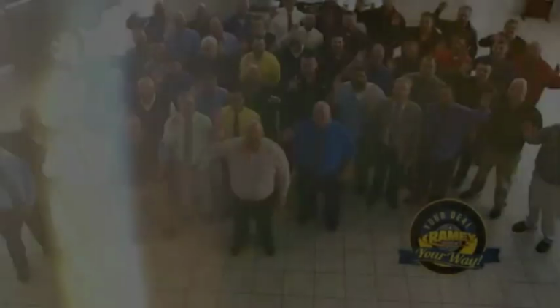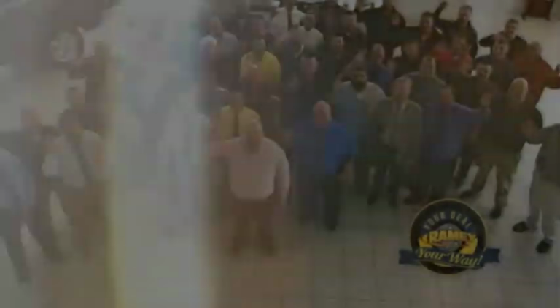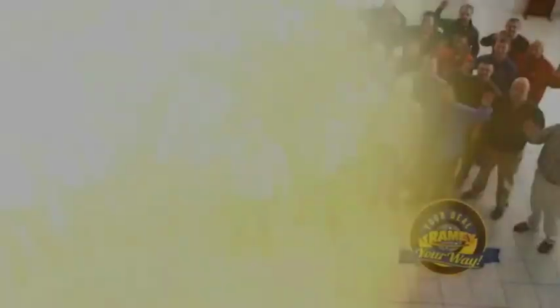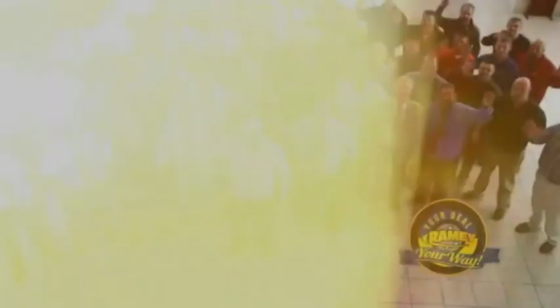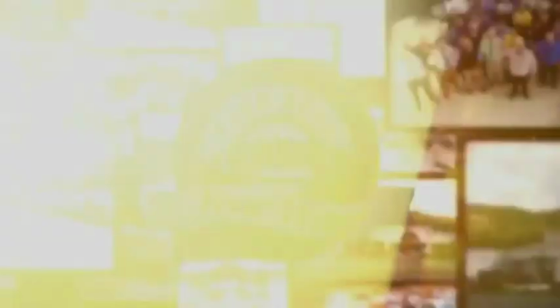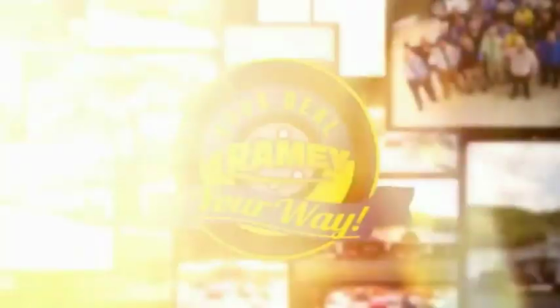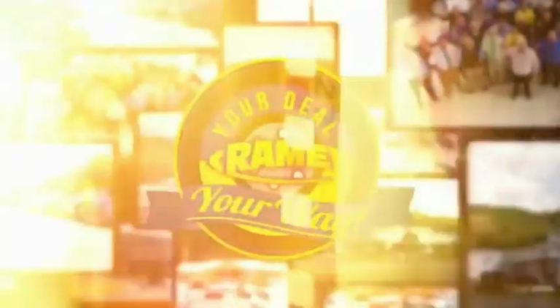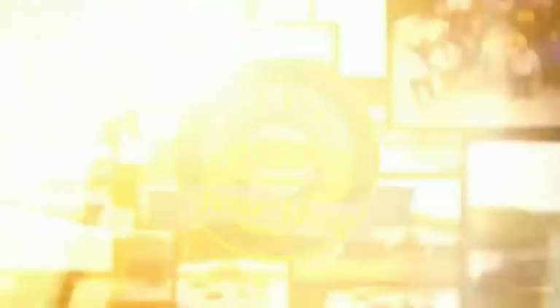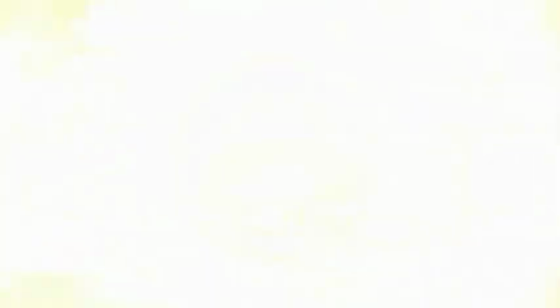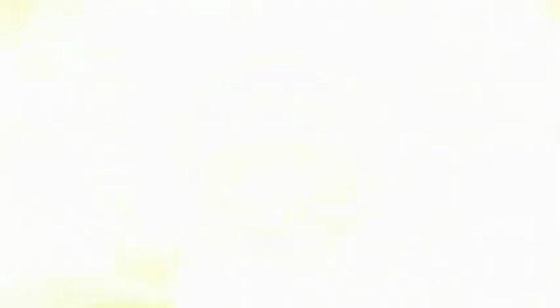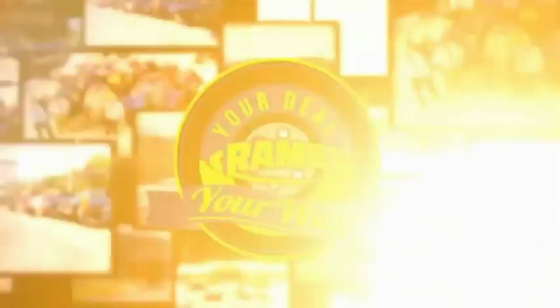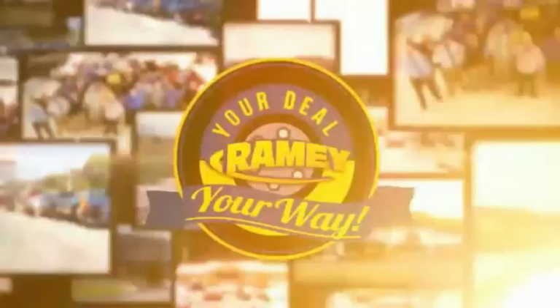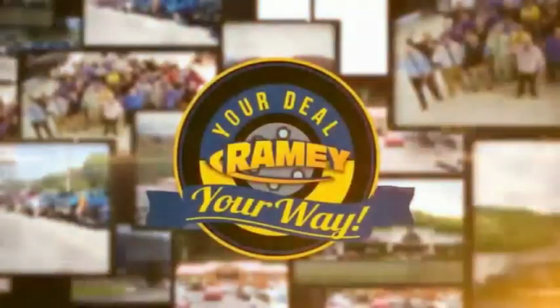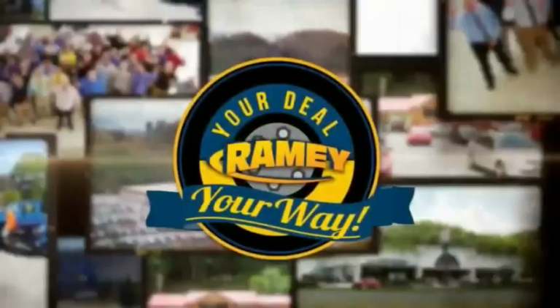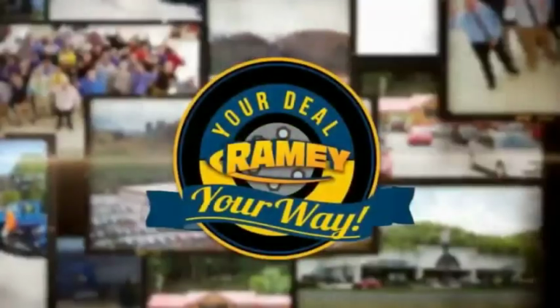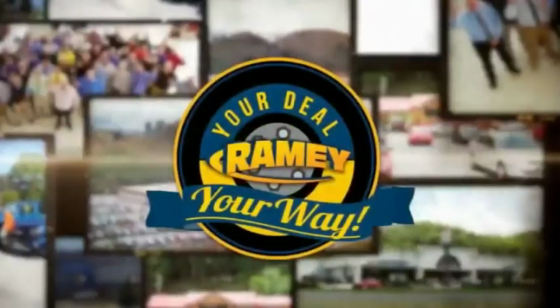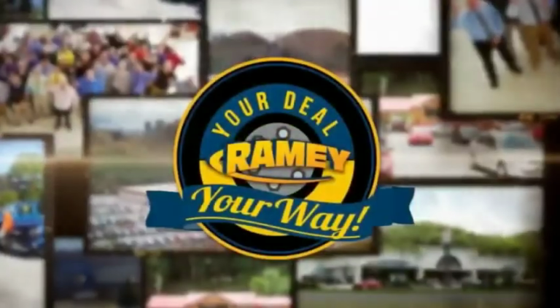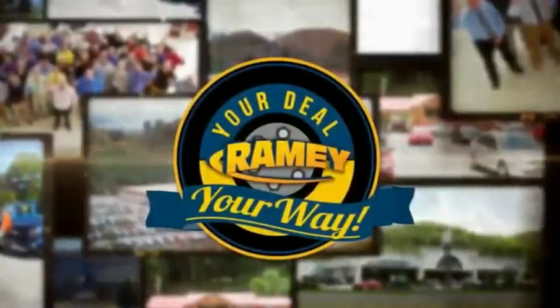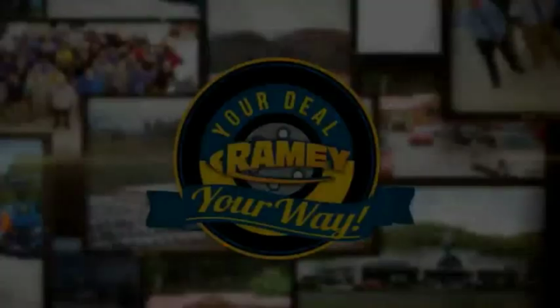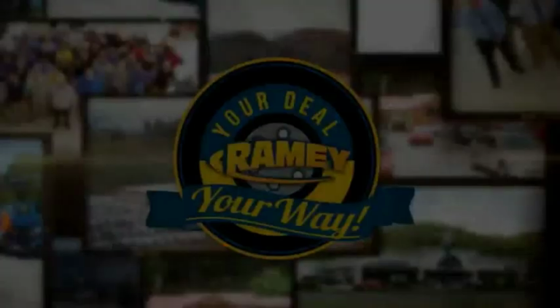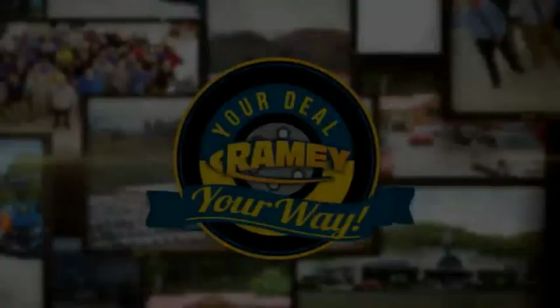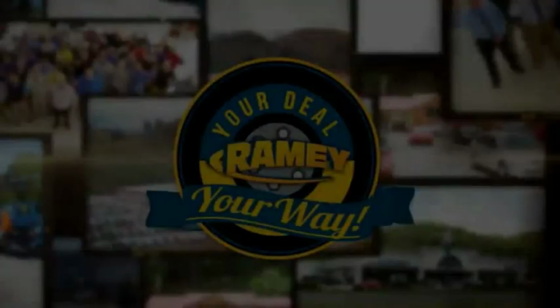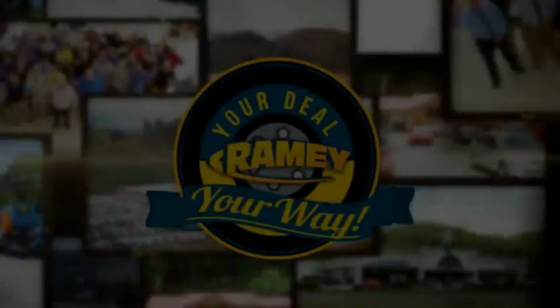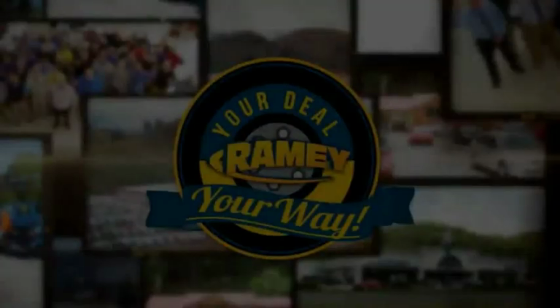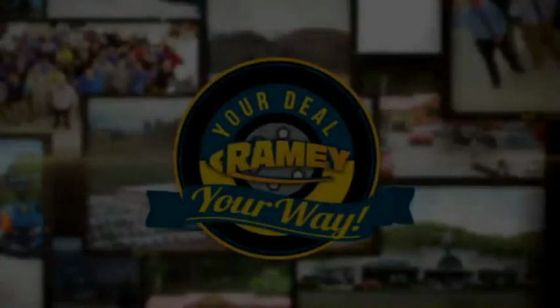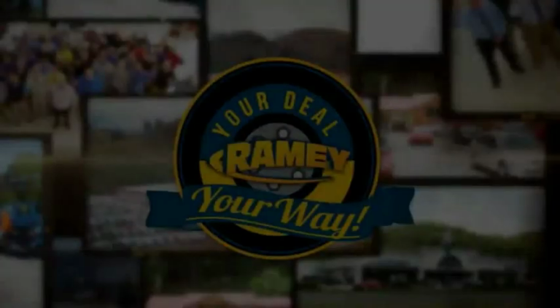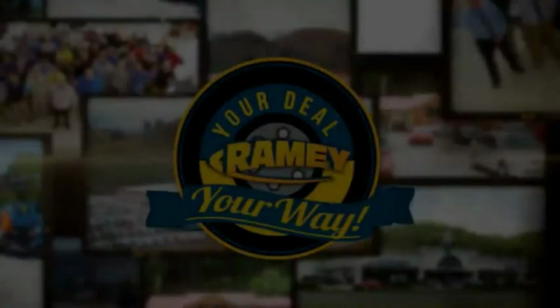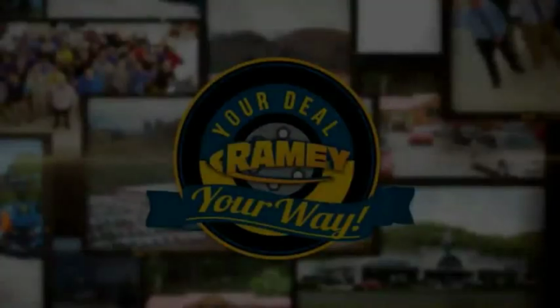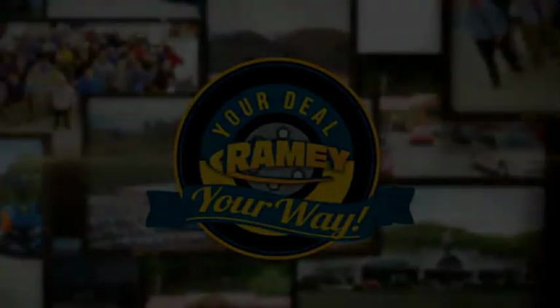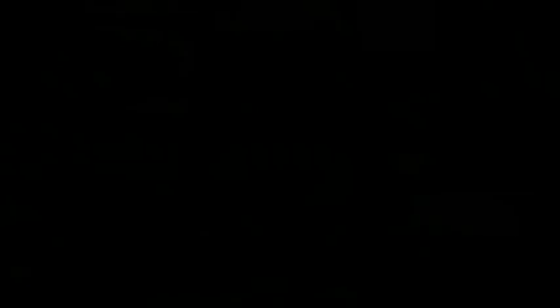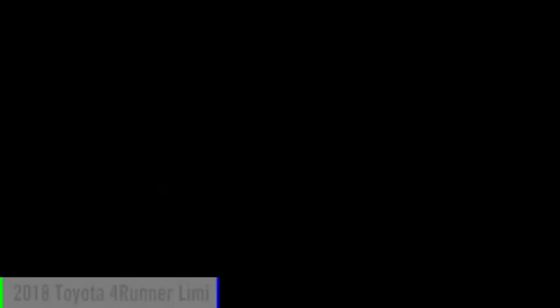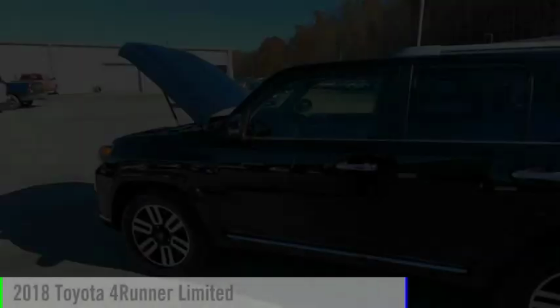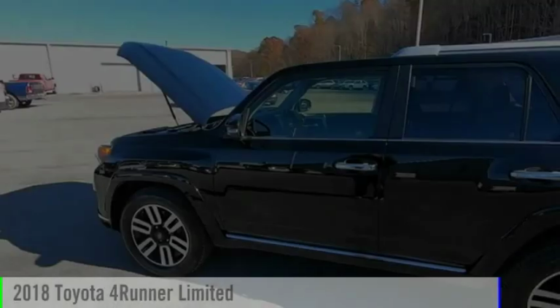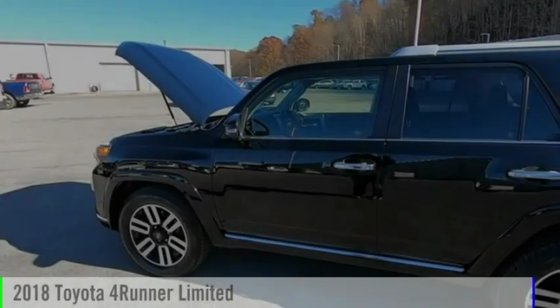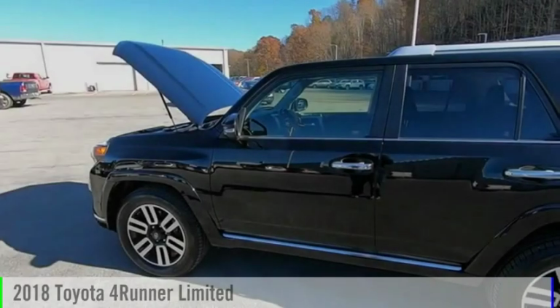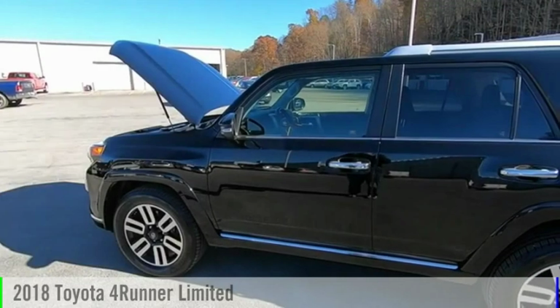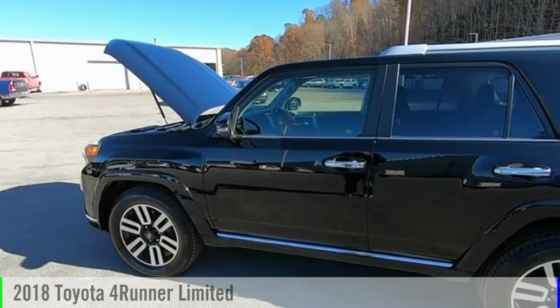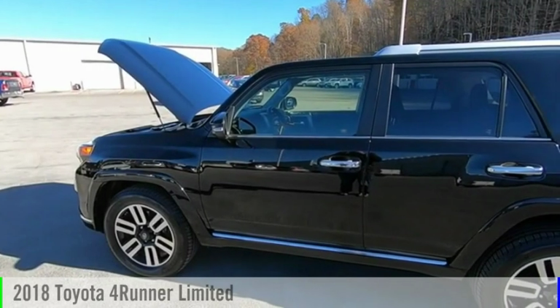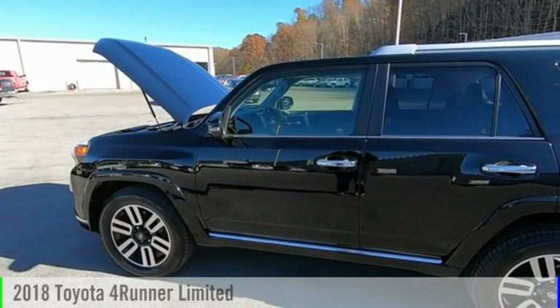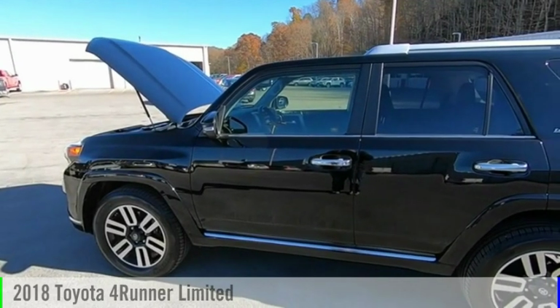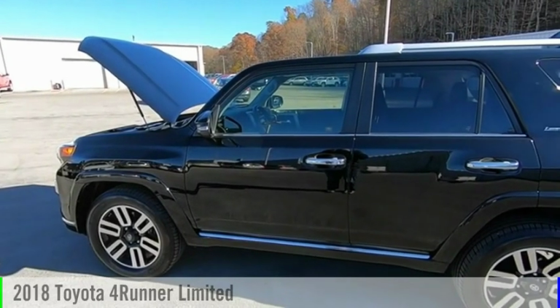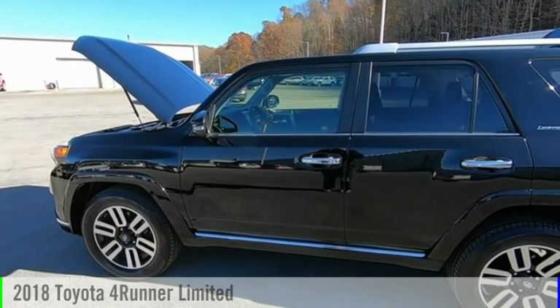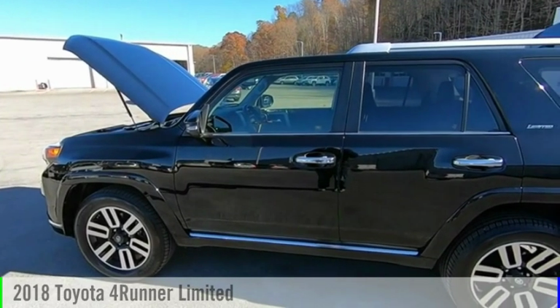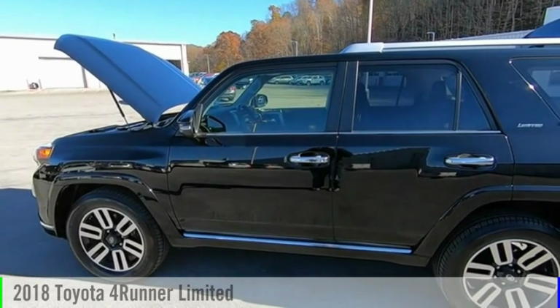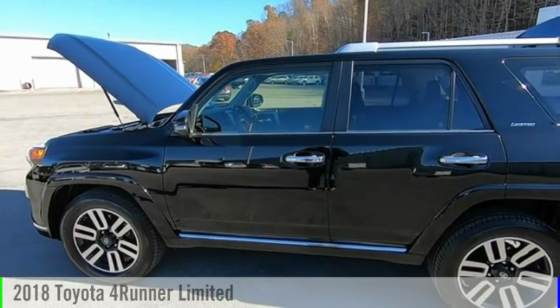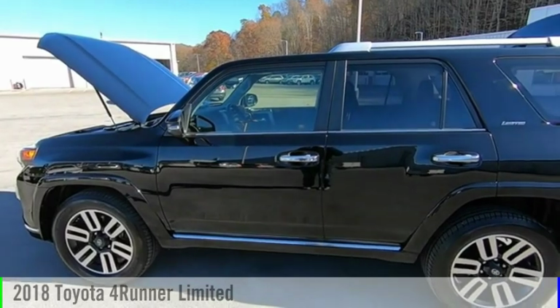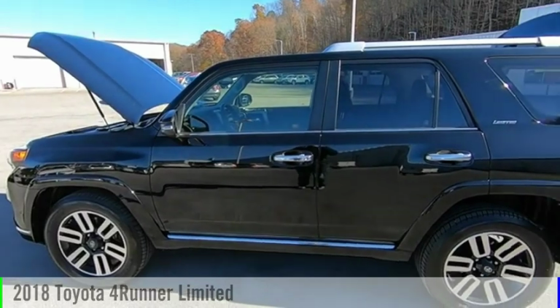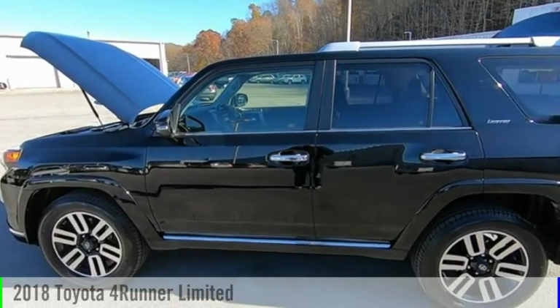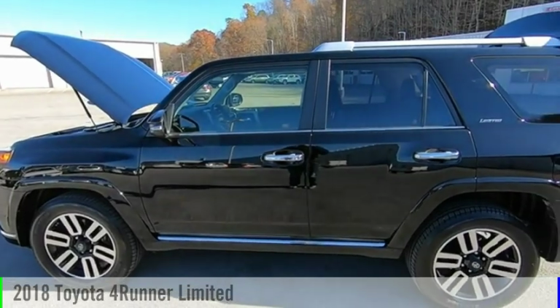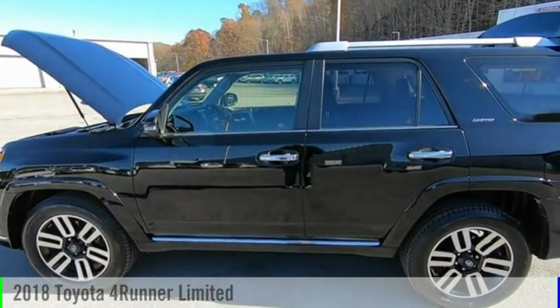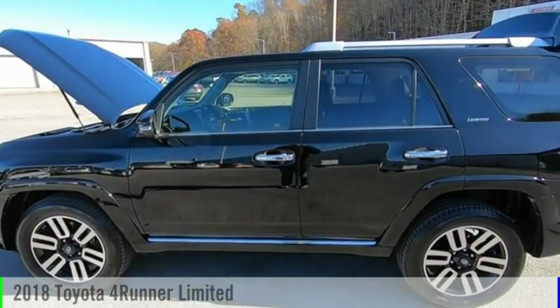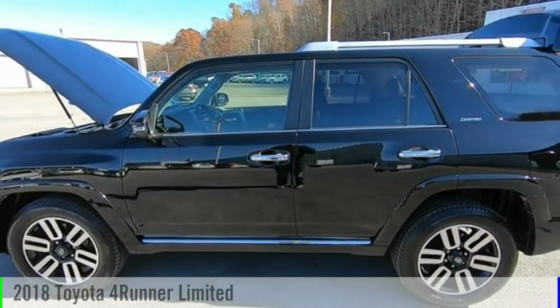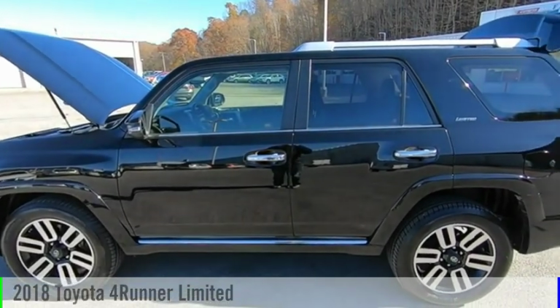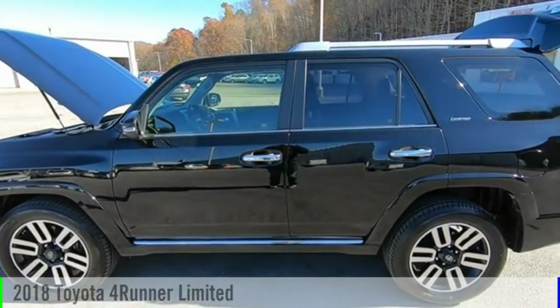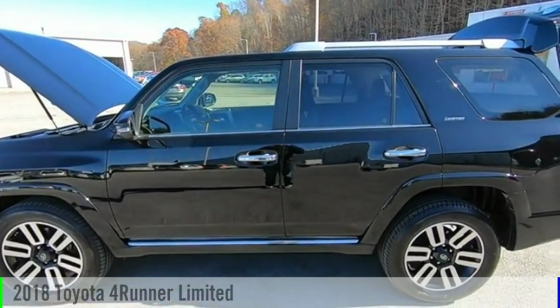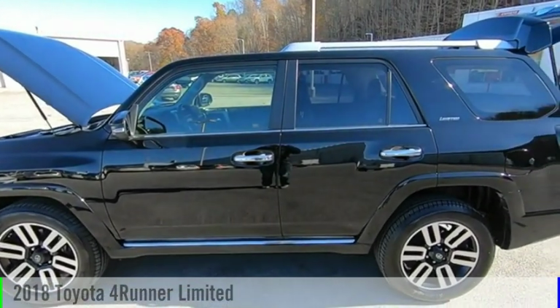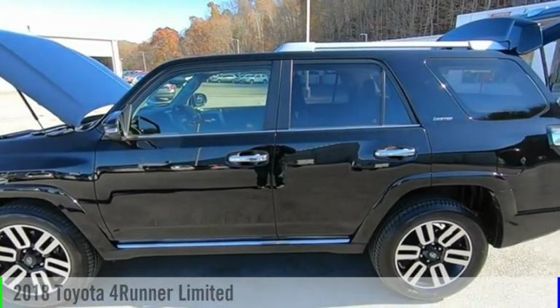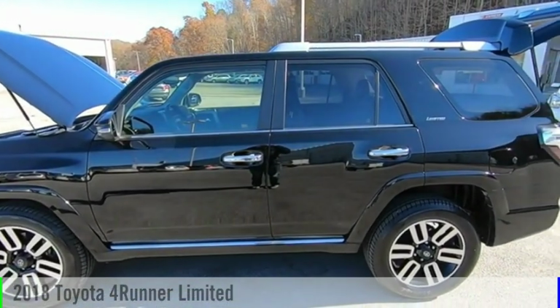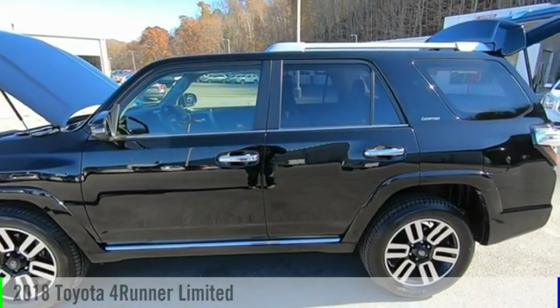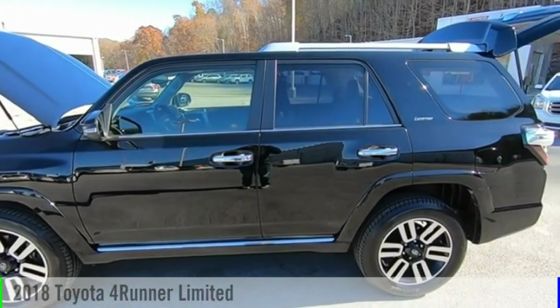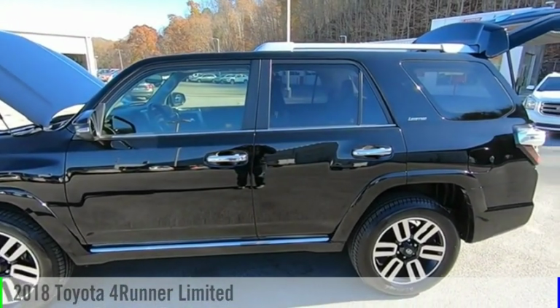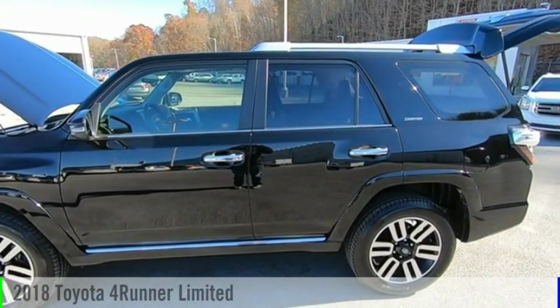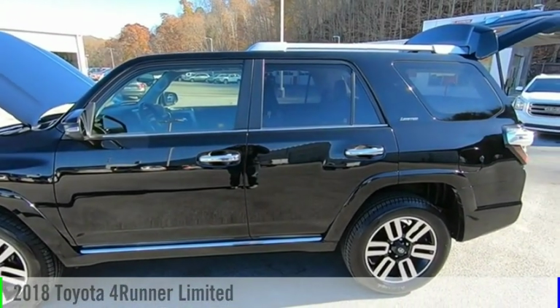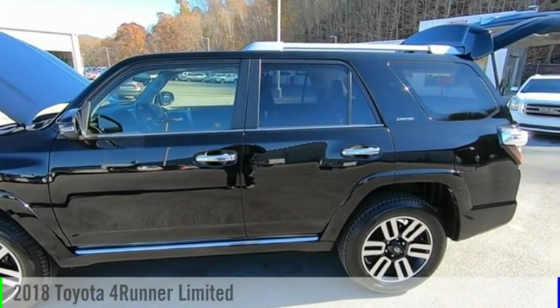If it's raining, it's your deal, your way. Take a ride in the 2018 4Runner.